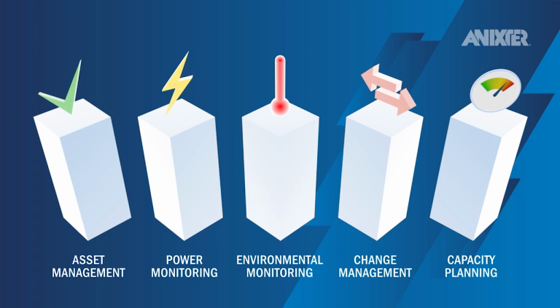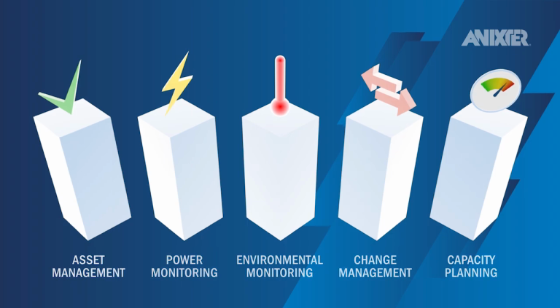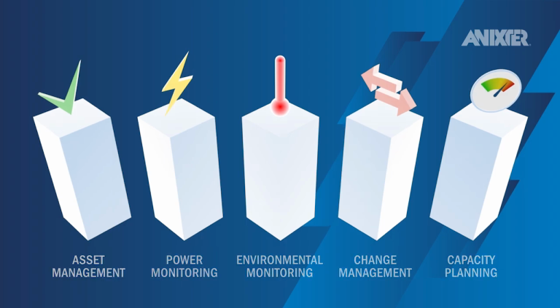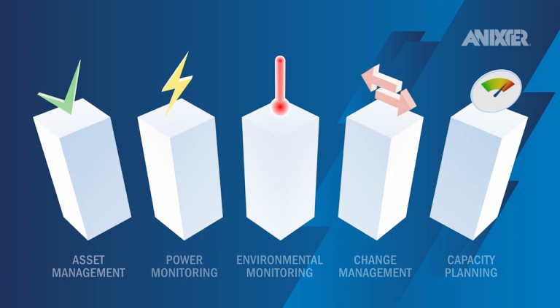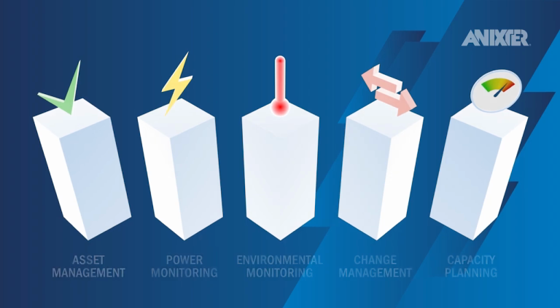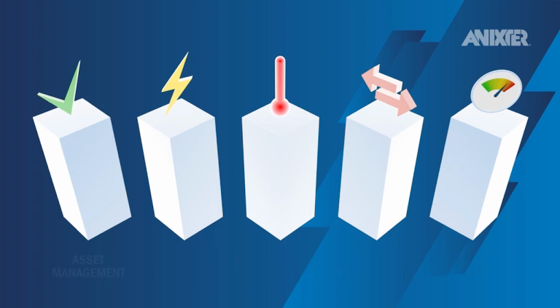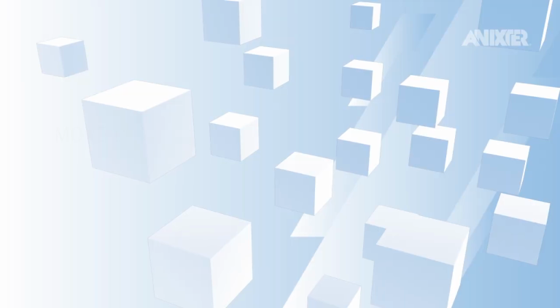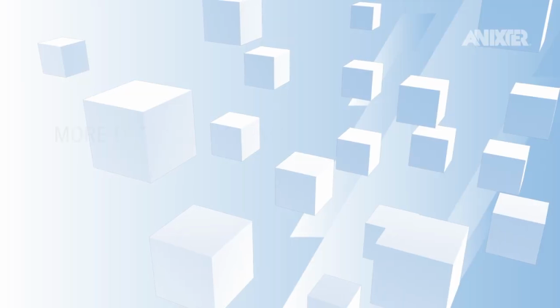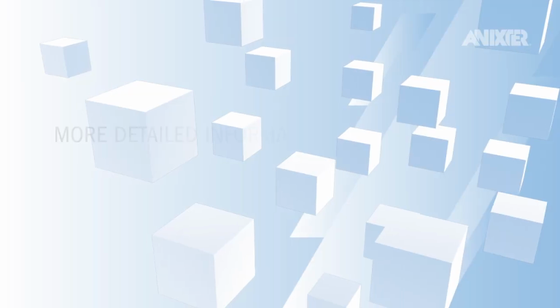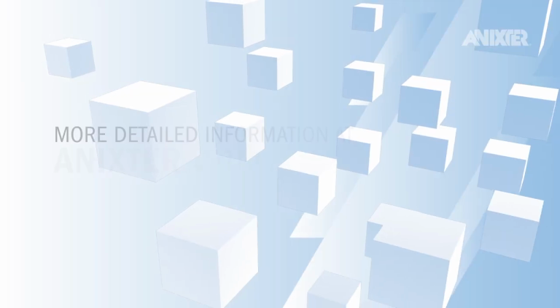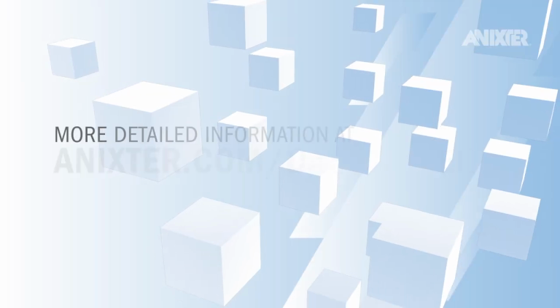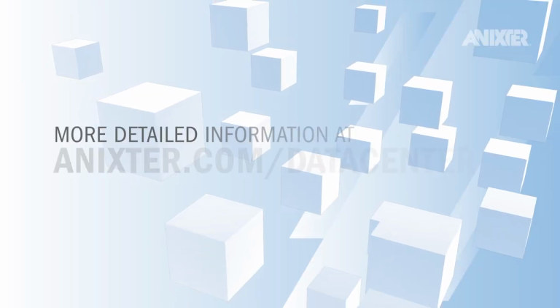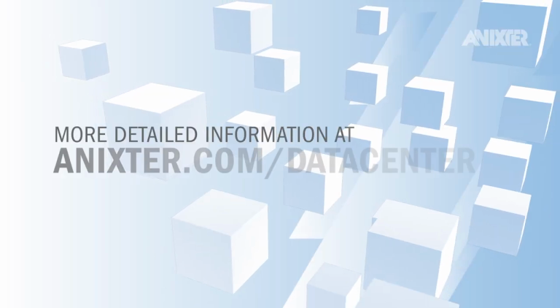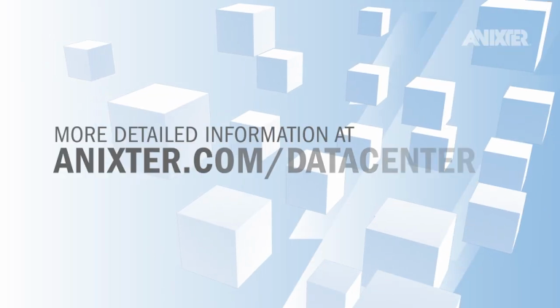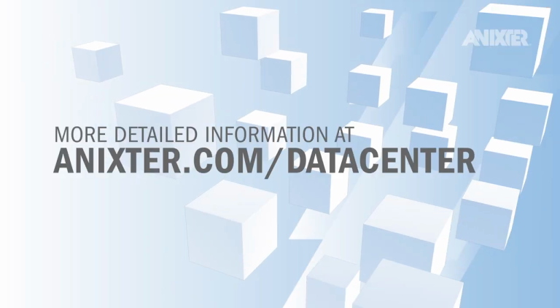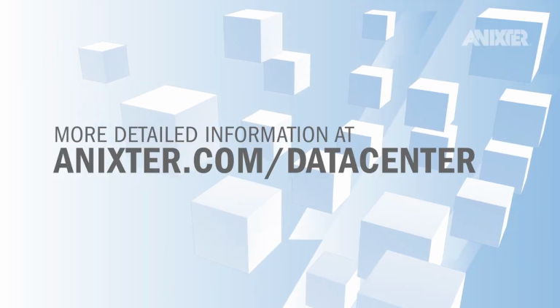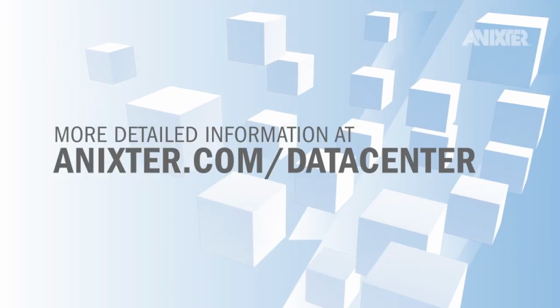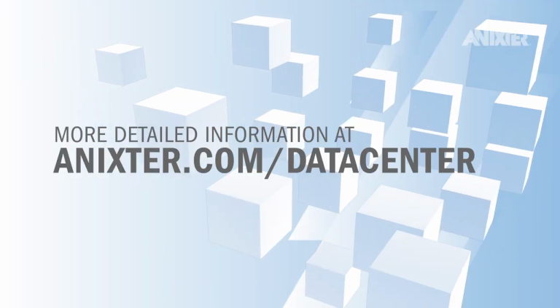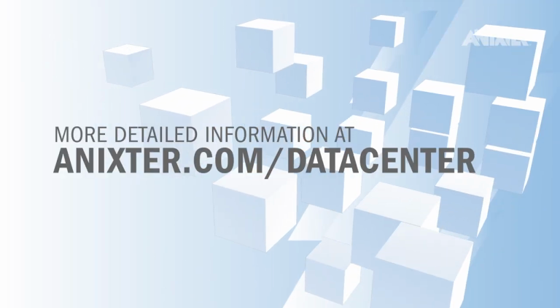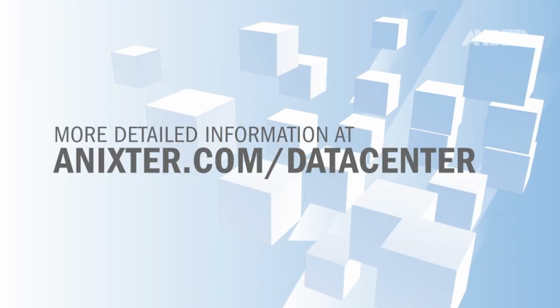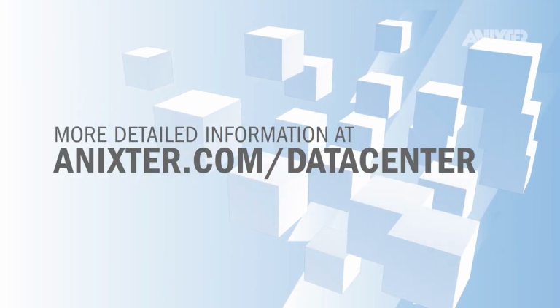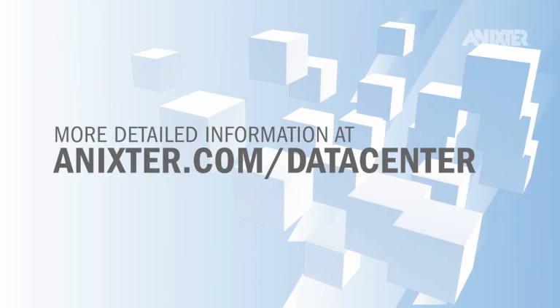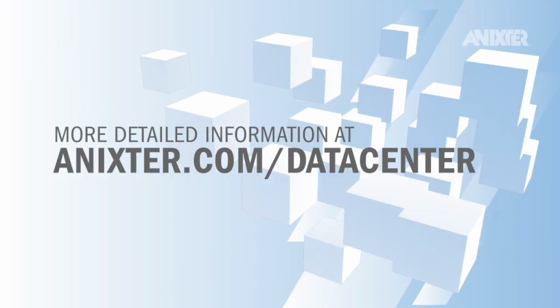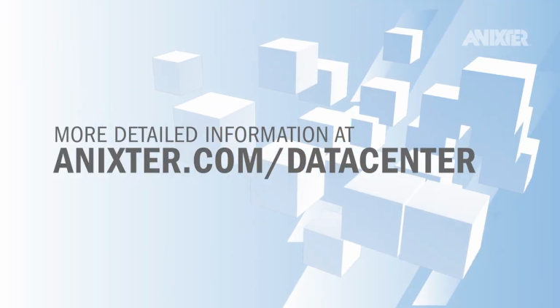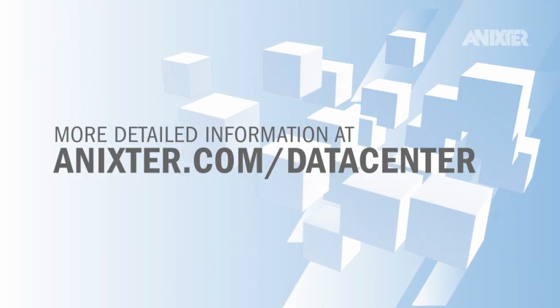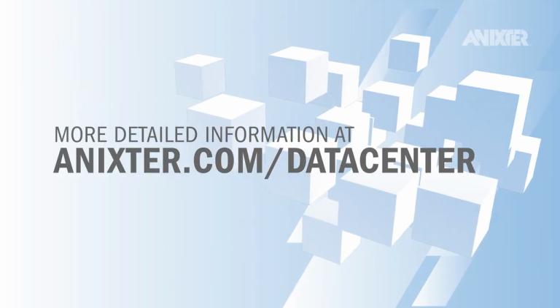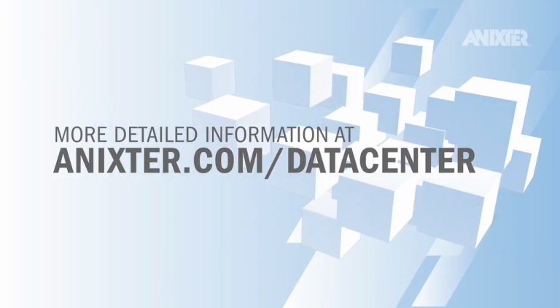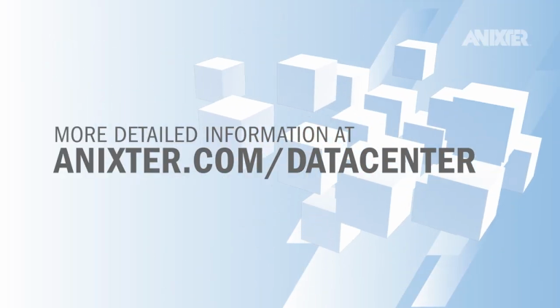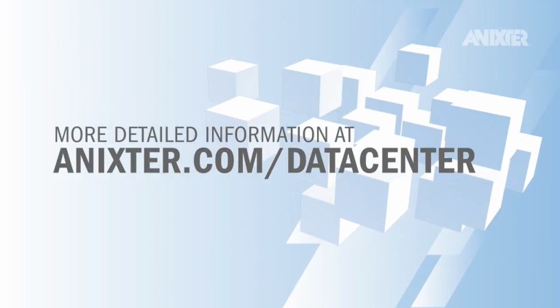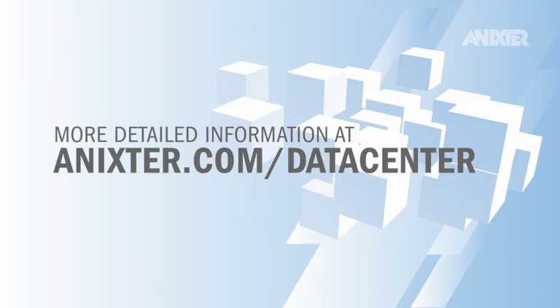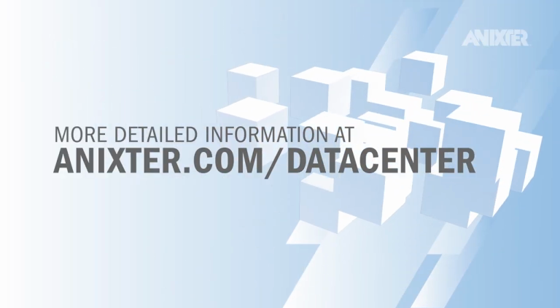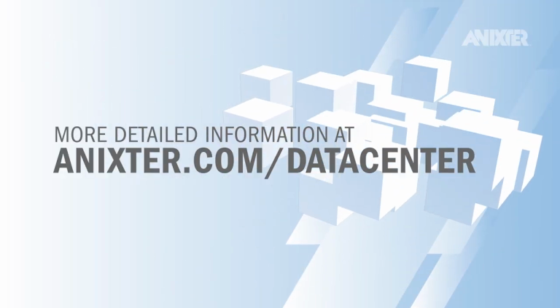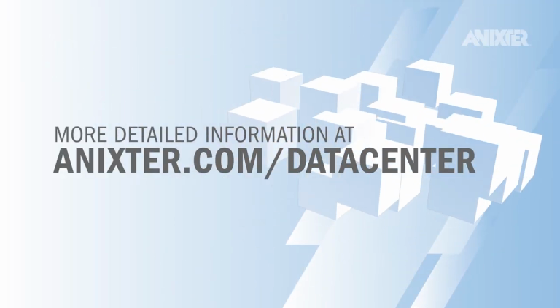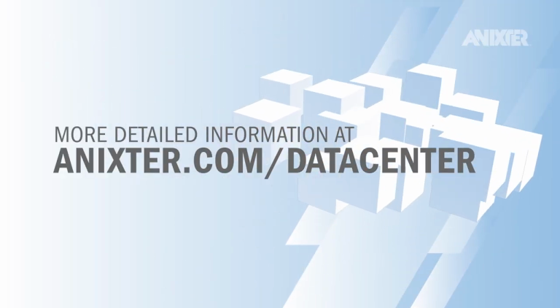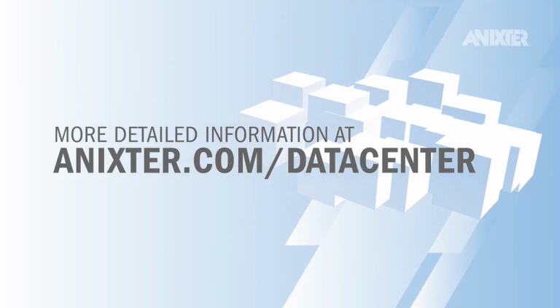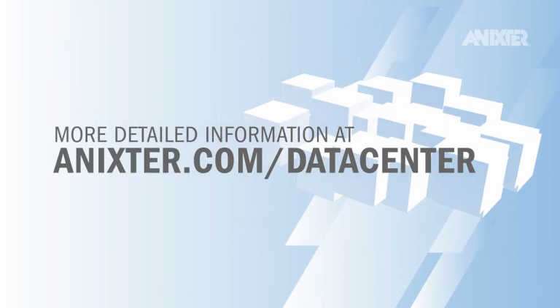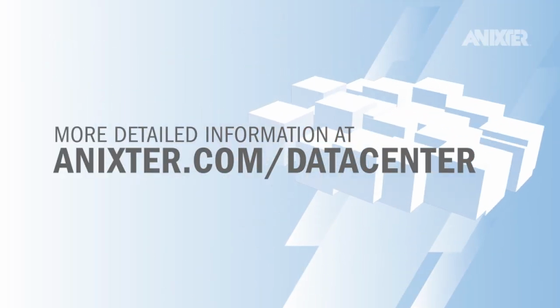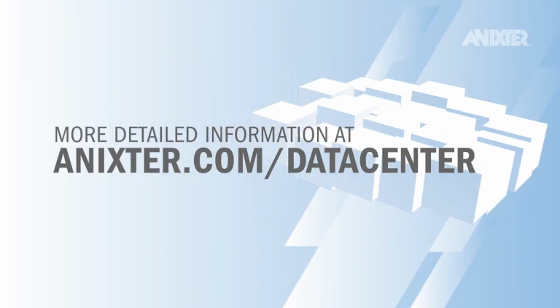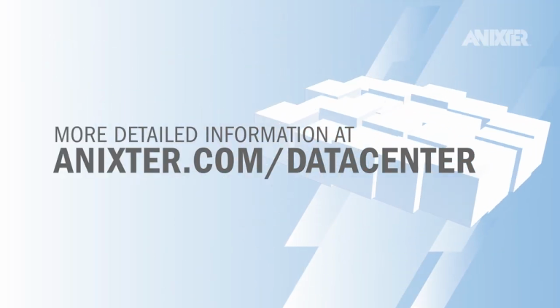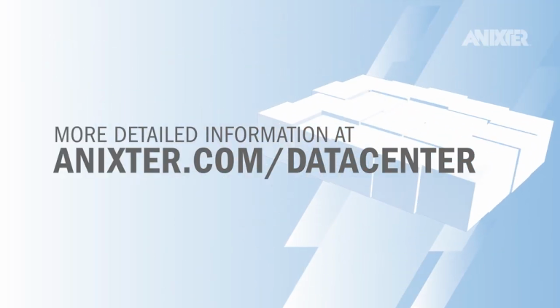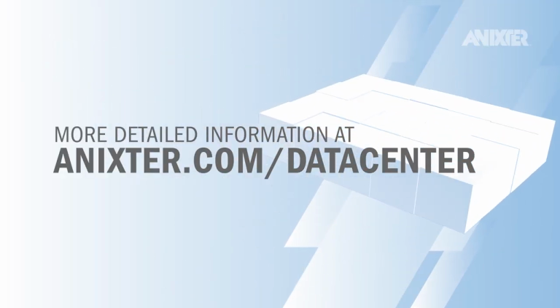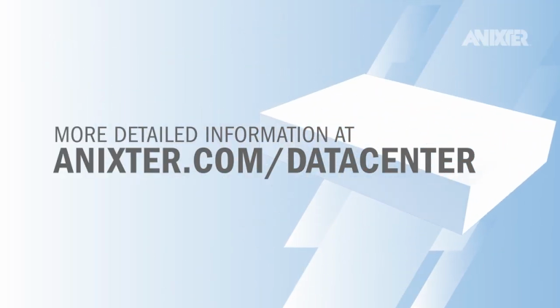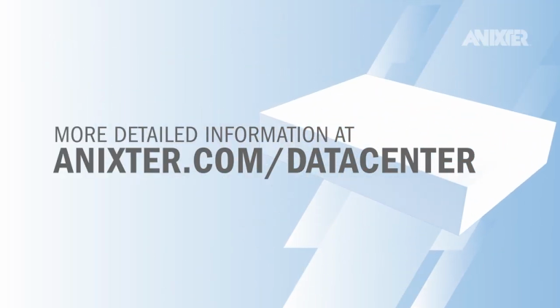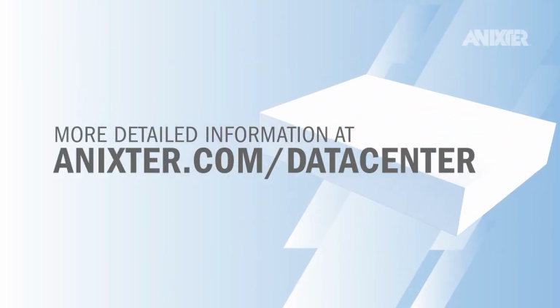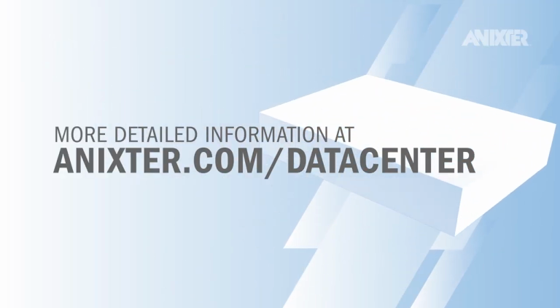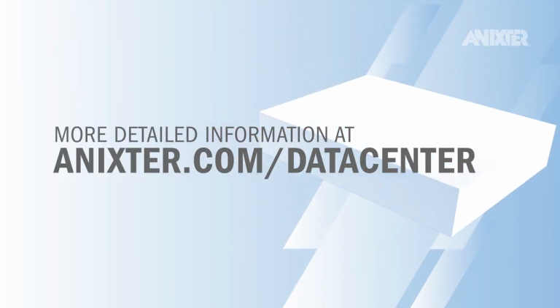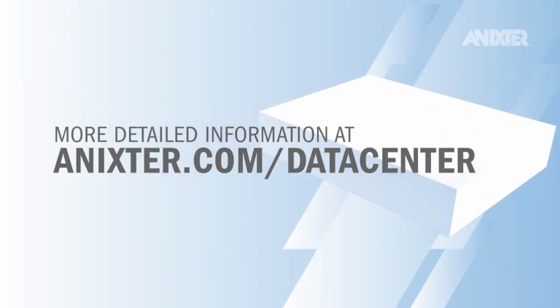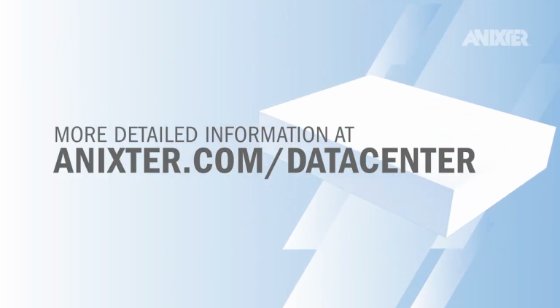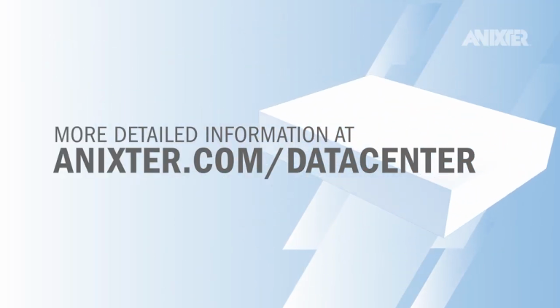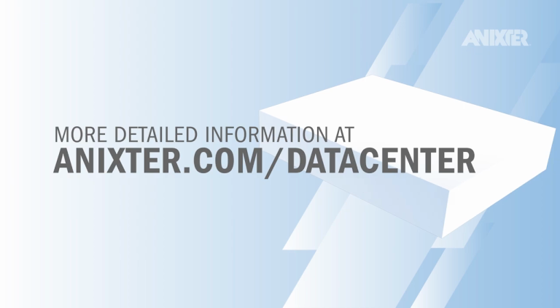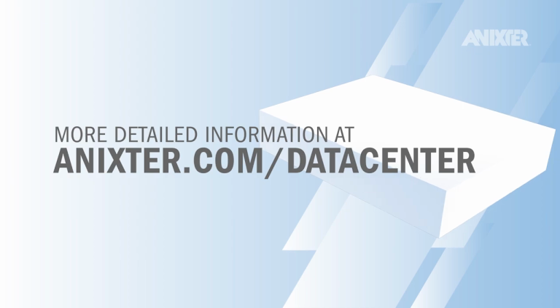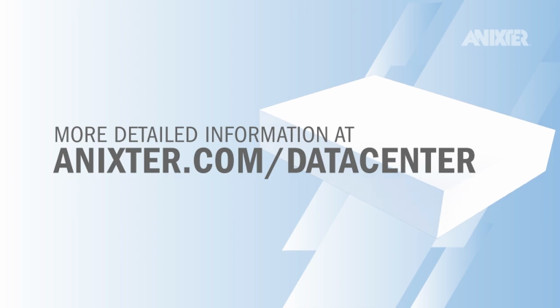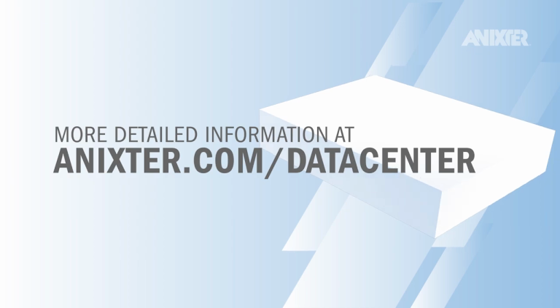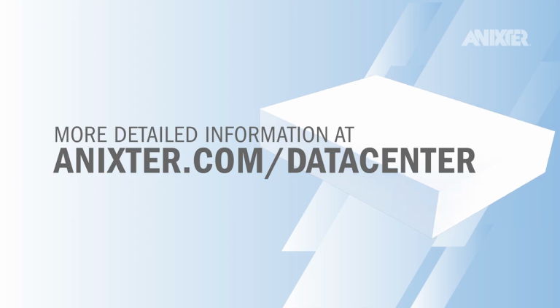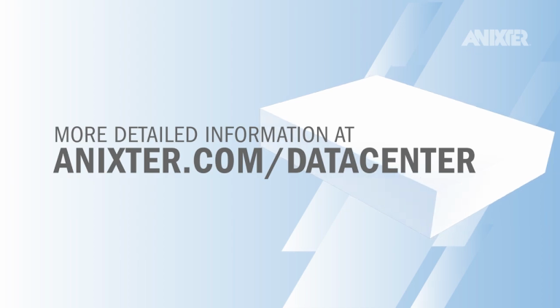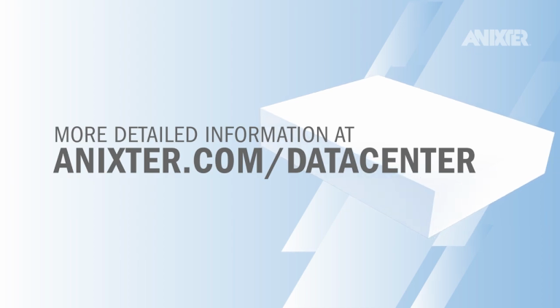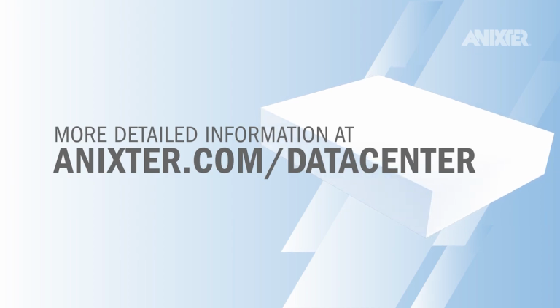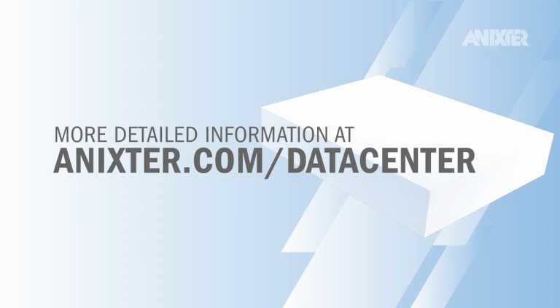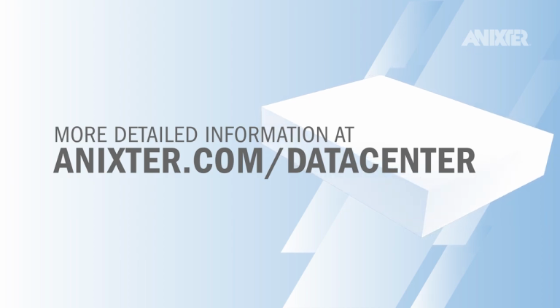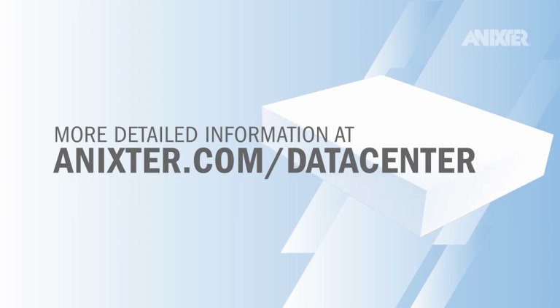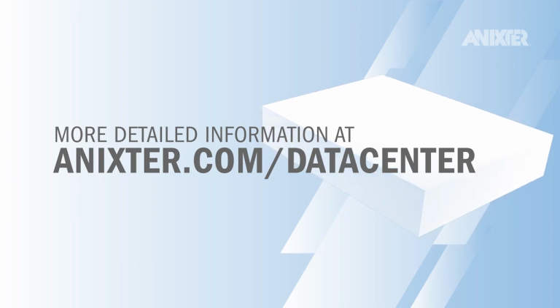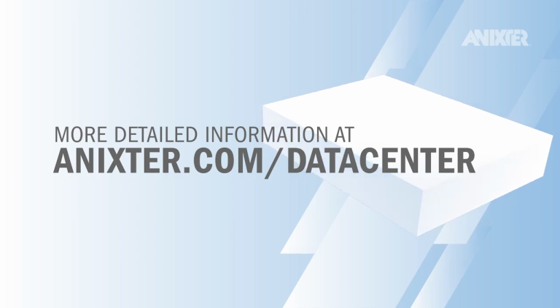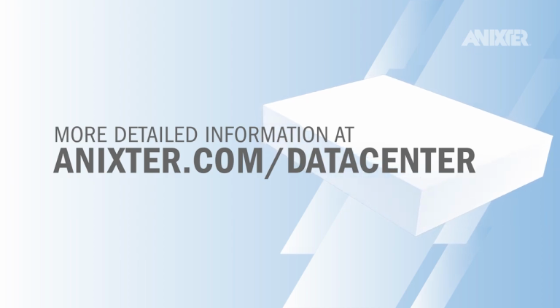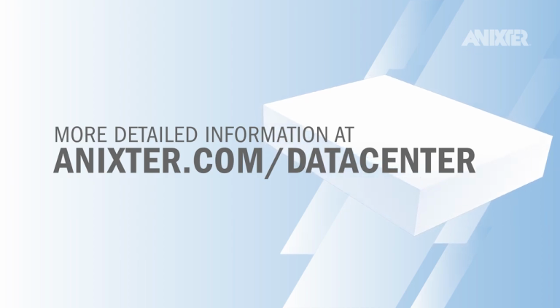More detailed information, webinars, and technical reports of the areas covered in this video can be found at Annexter.com/data-center.